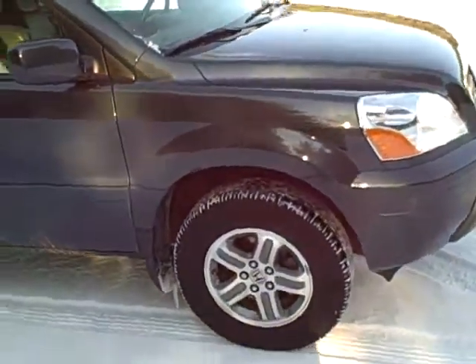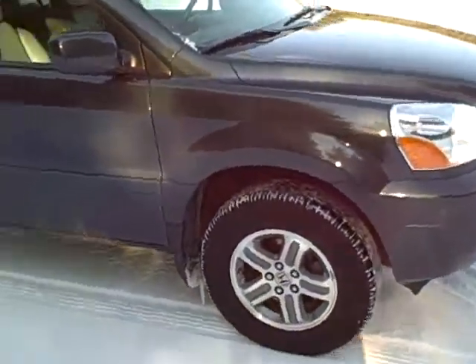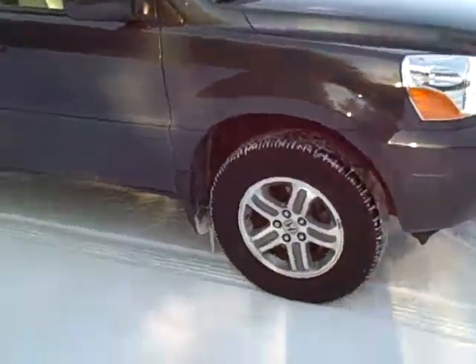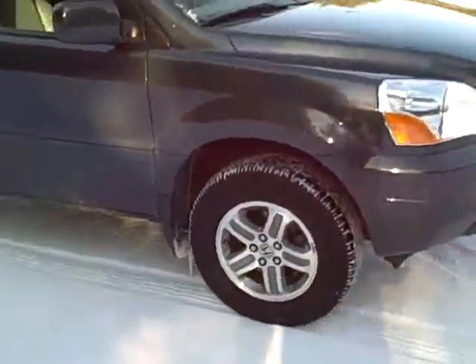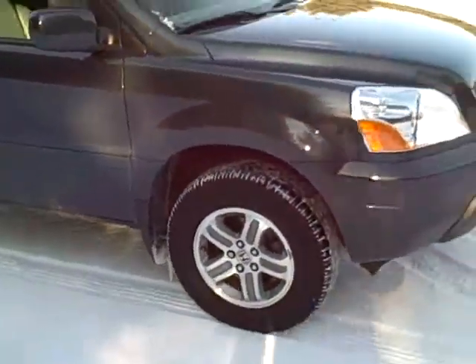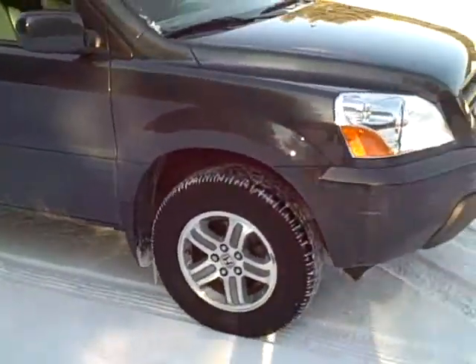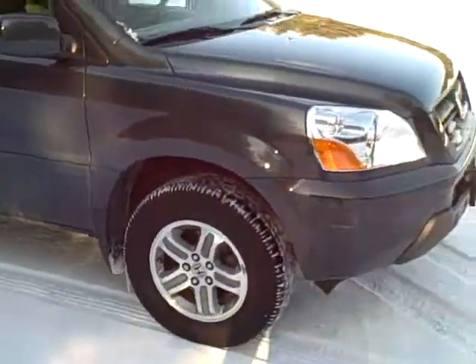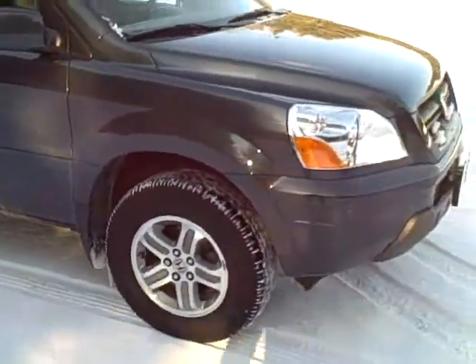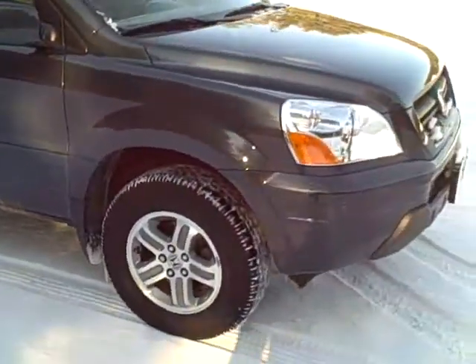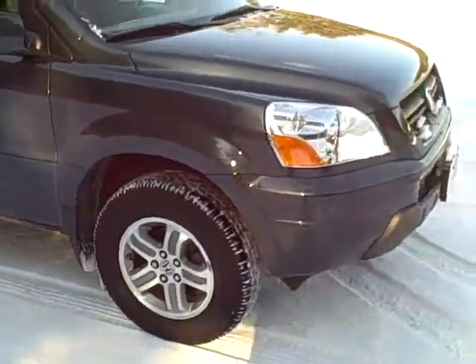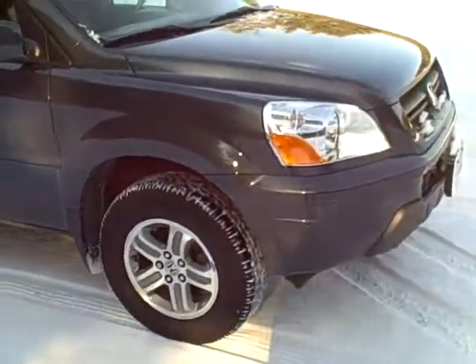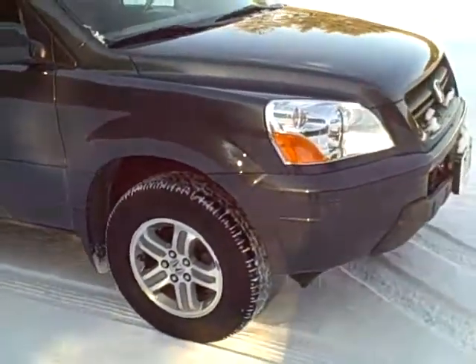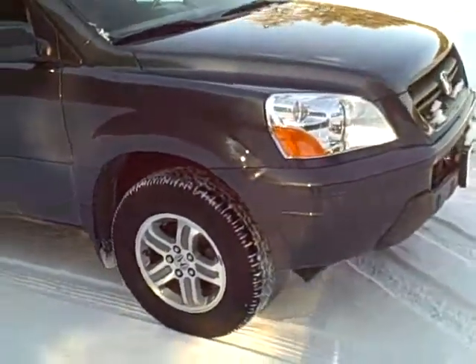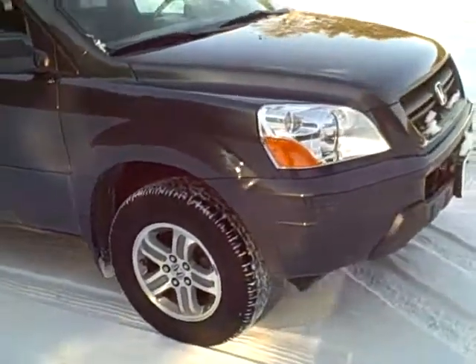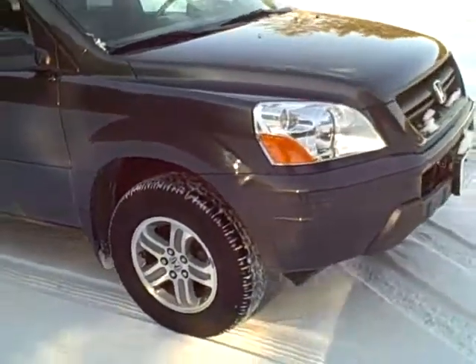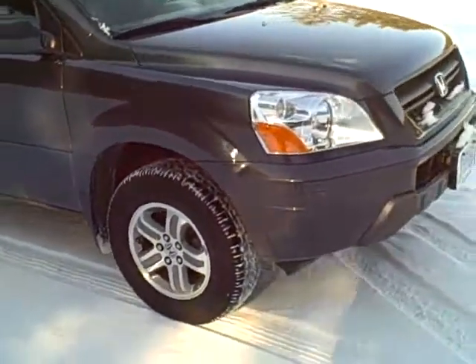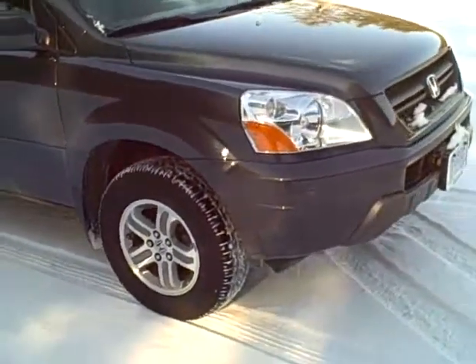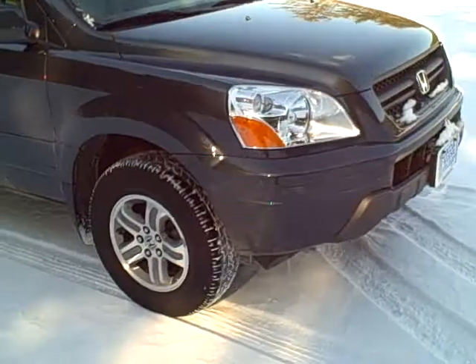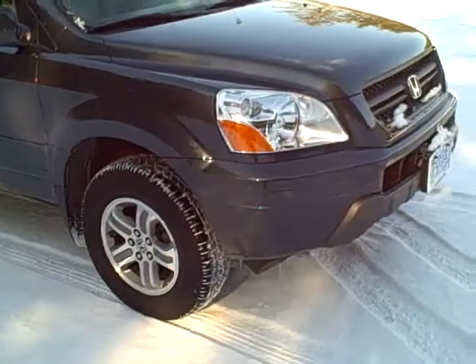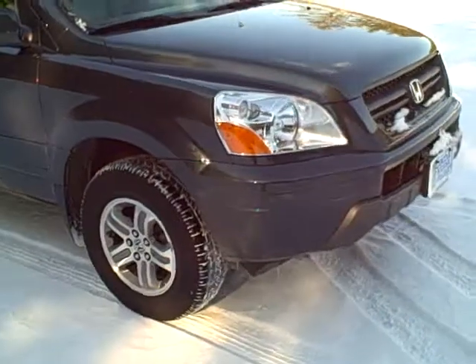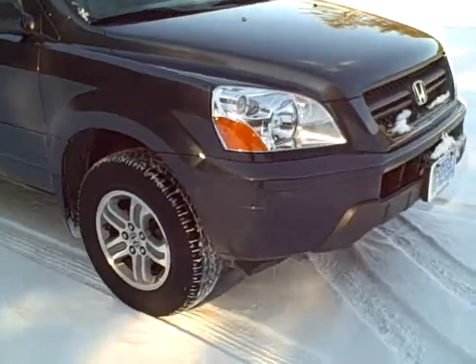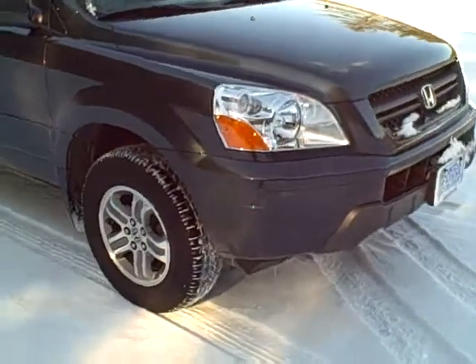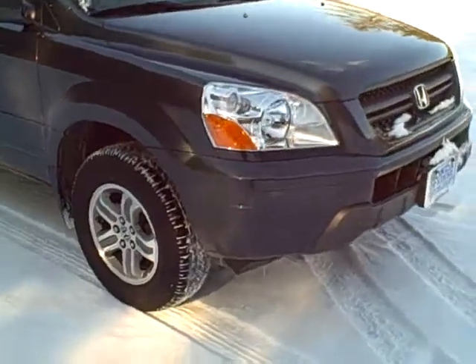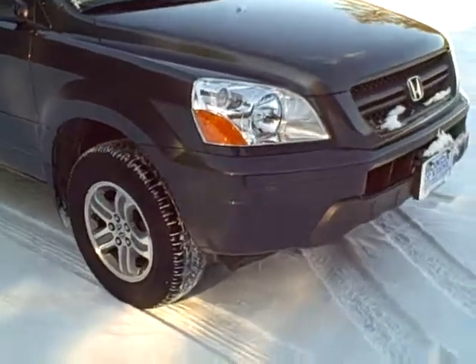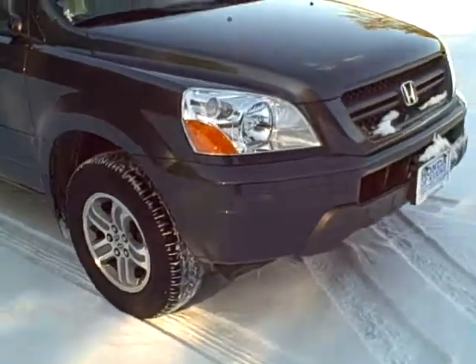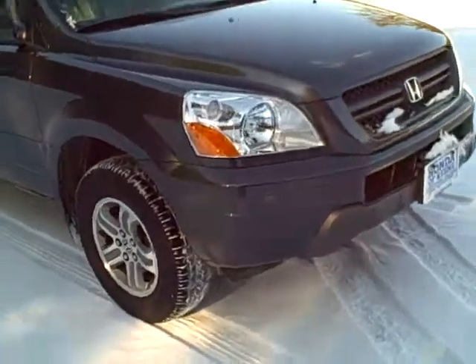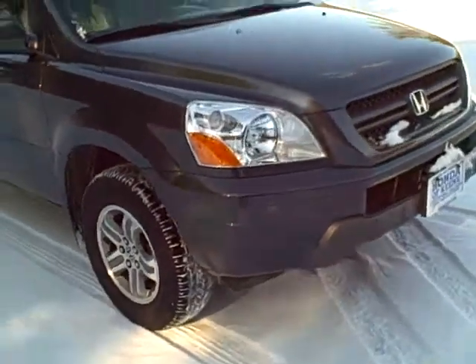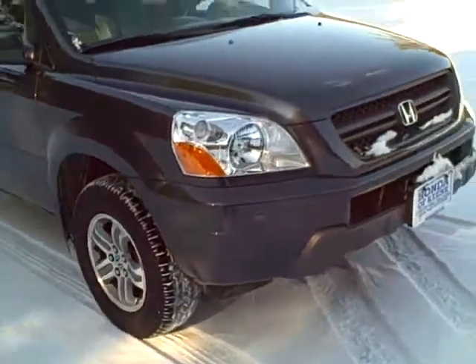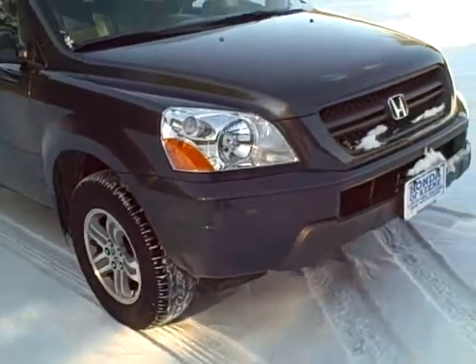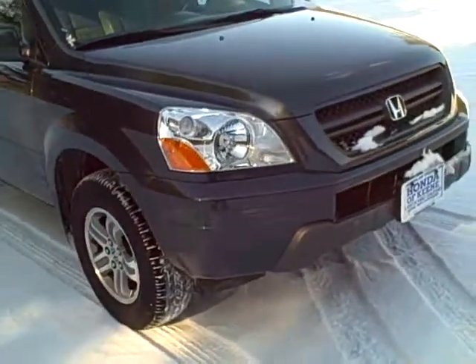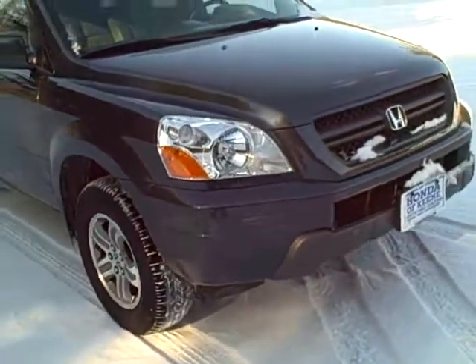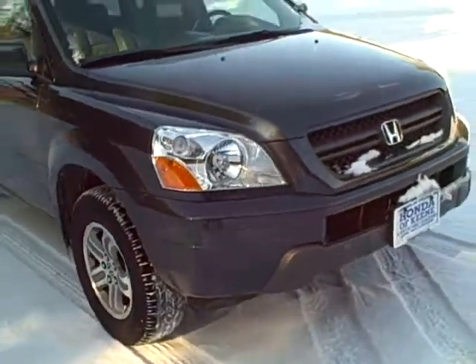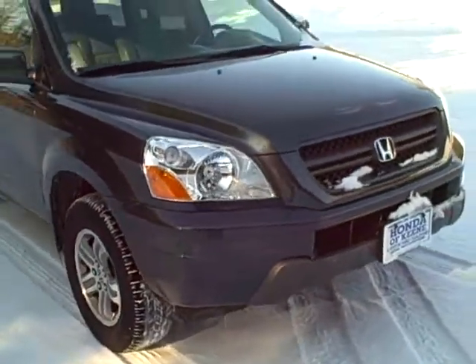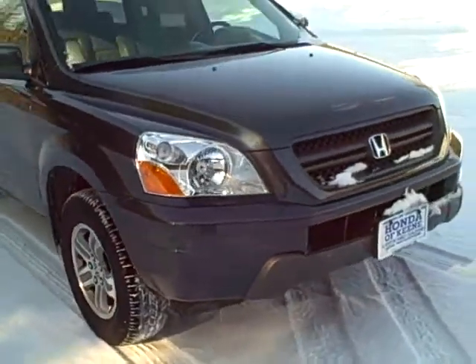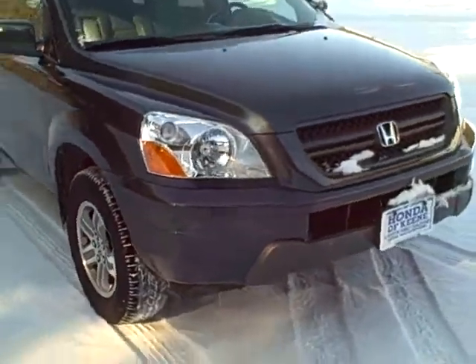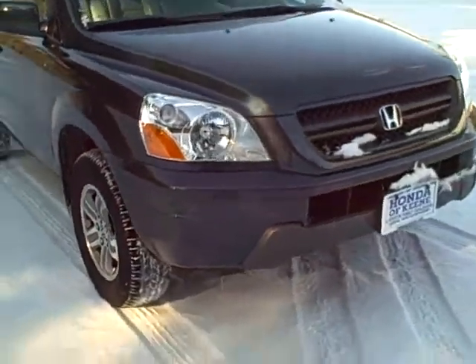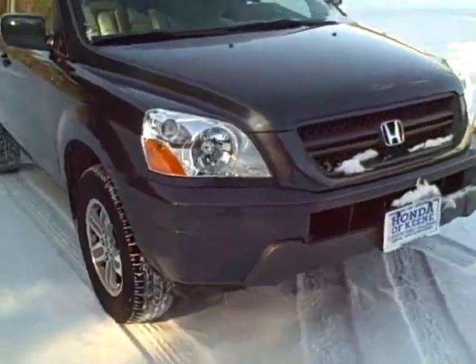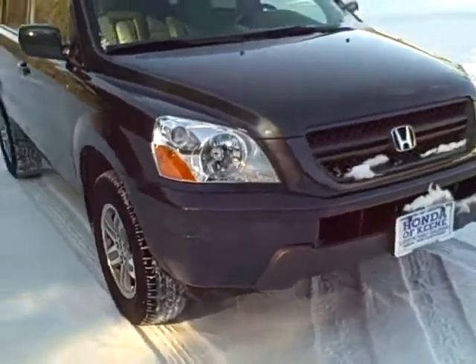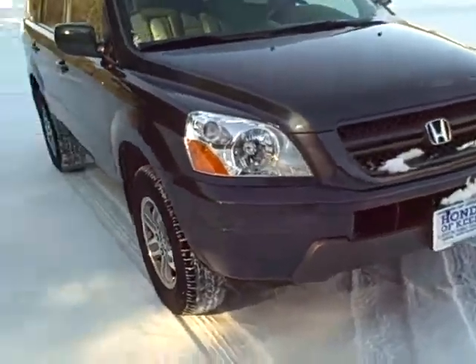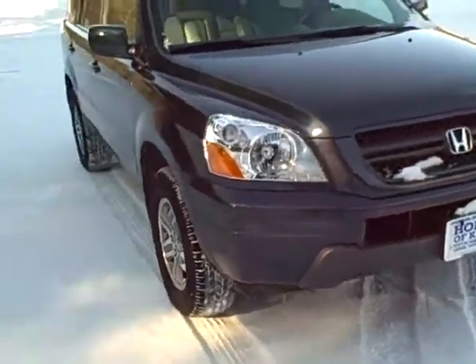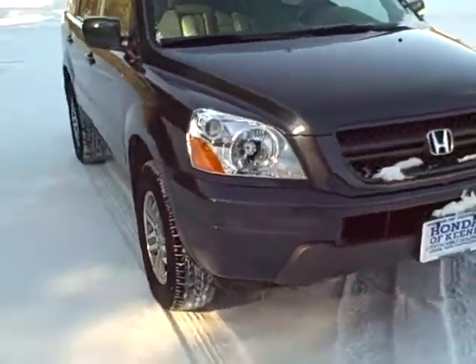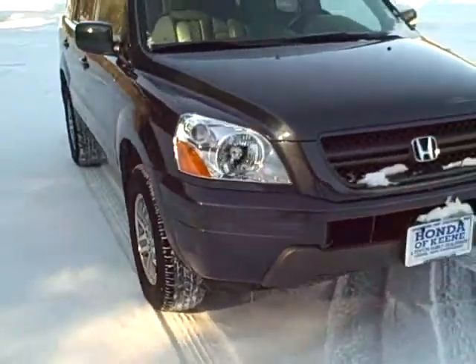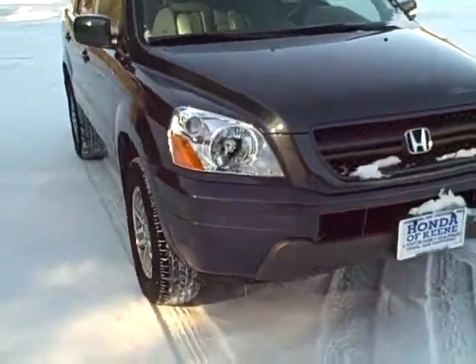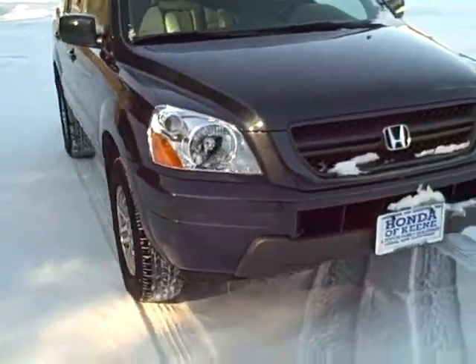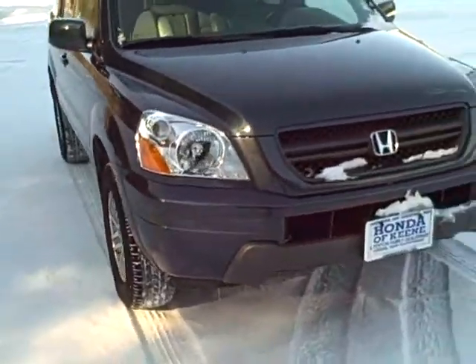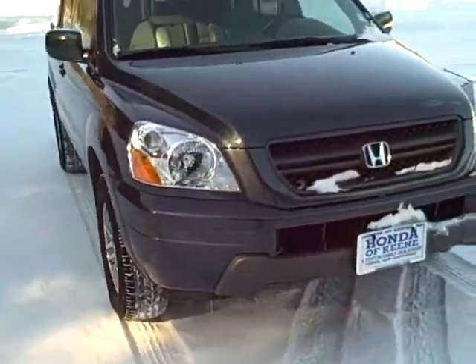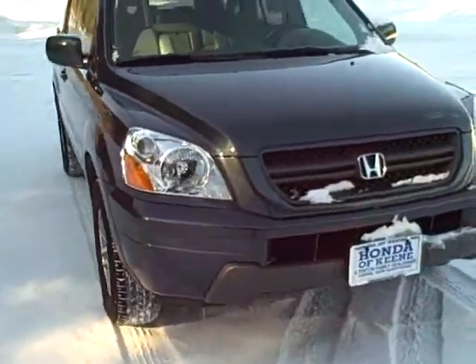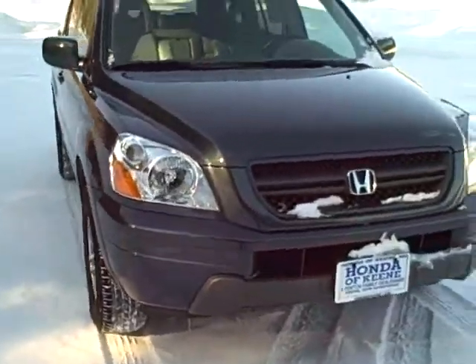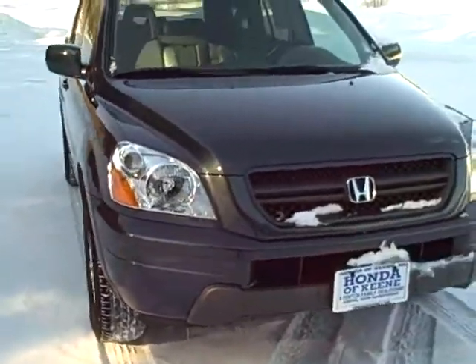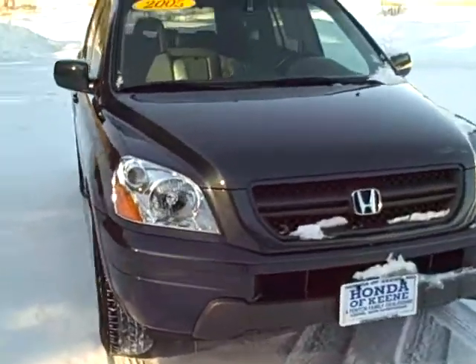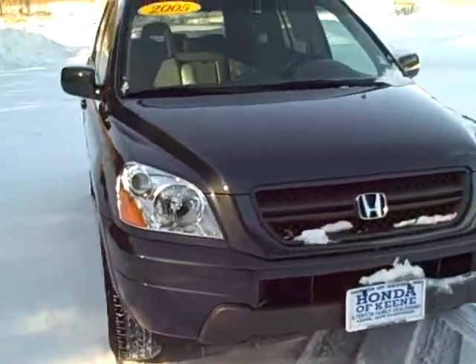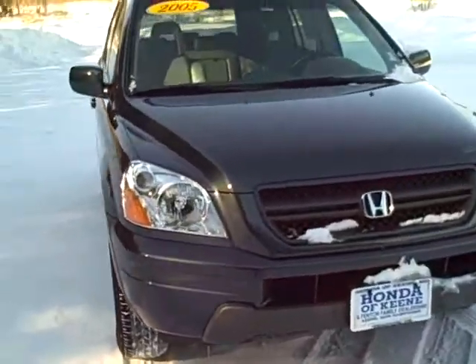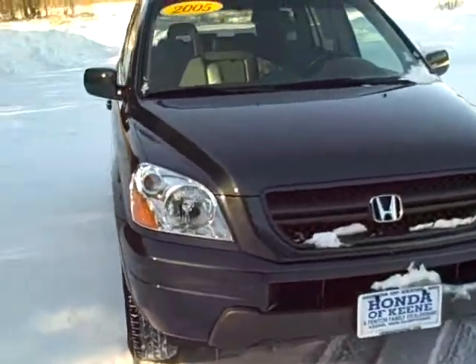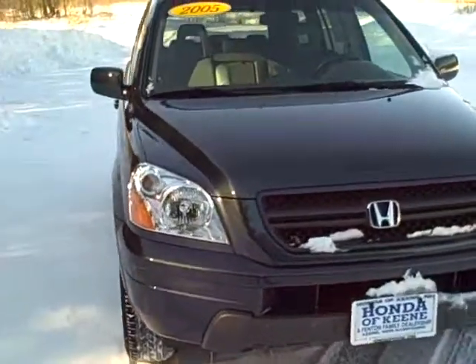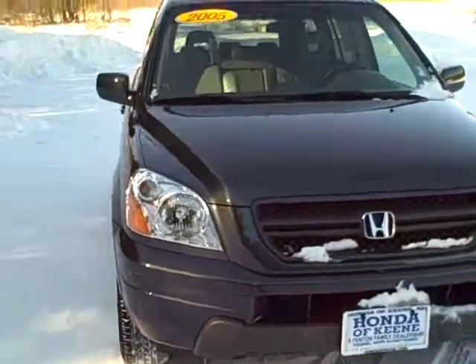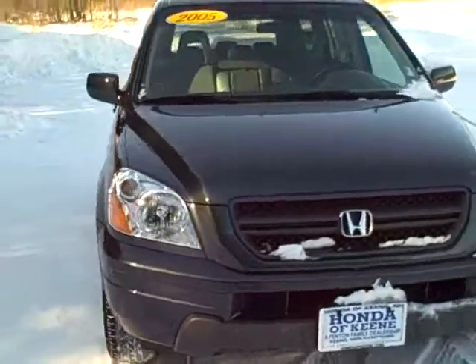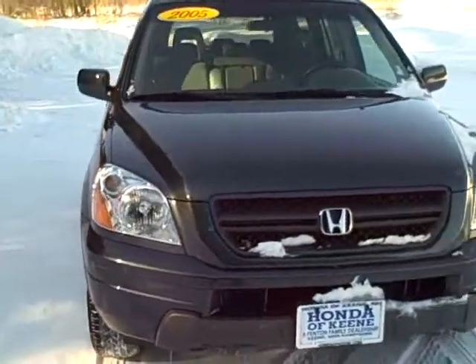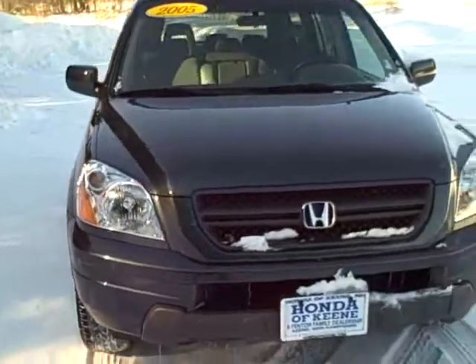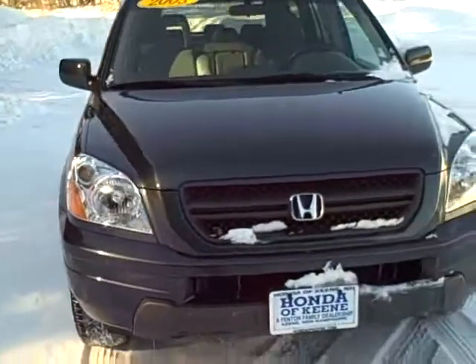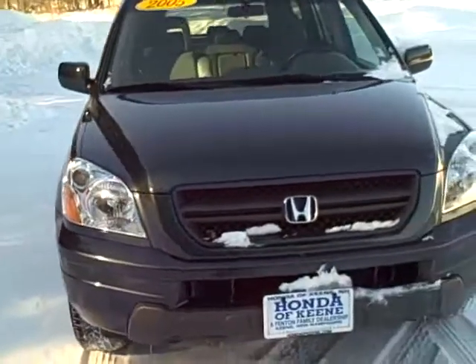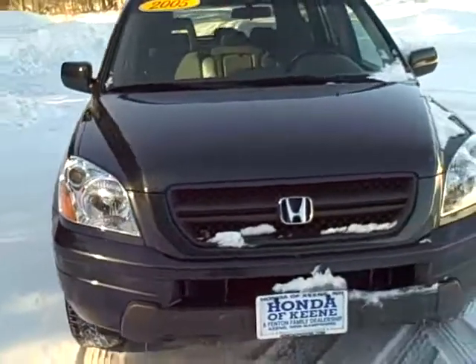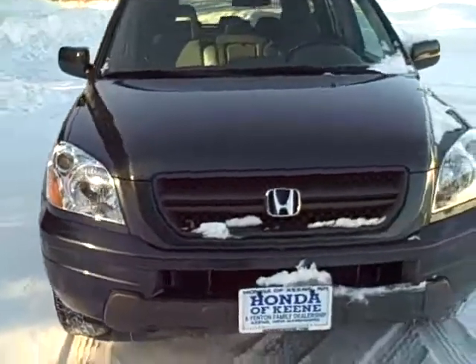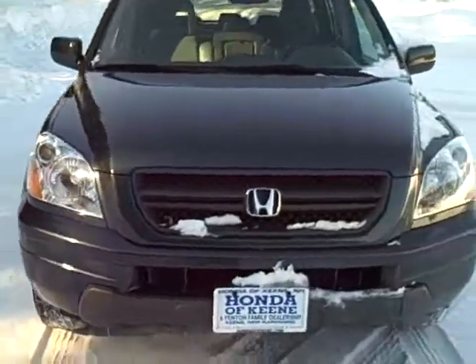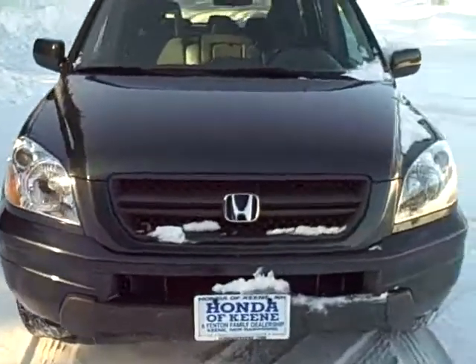It does have all season tires on it. You can see the moonroof and the other interior features which I'll show you in just a second.